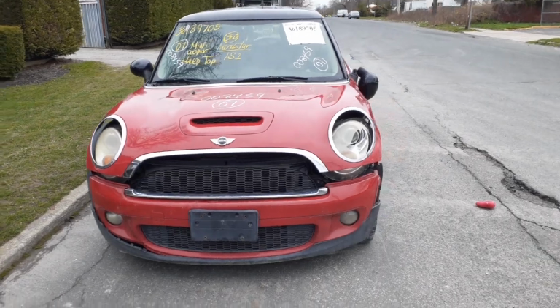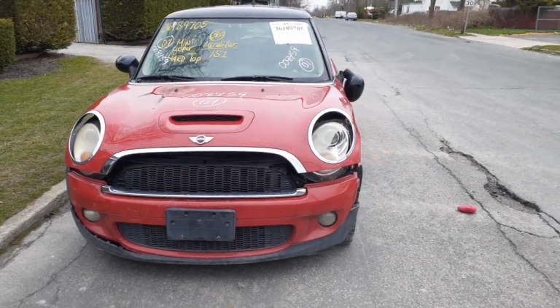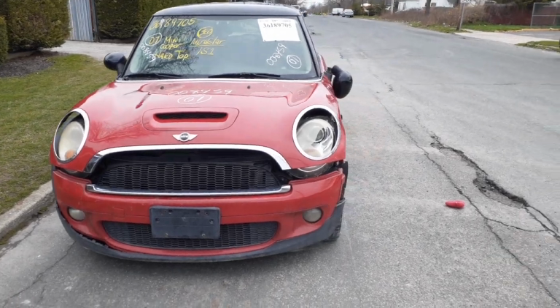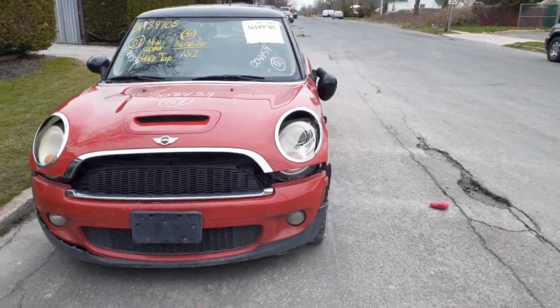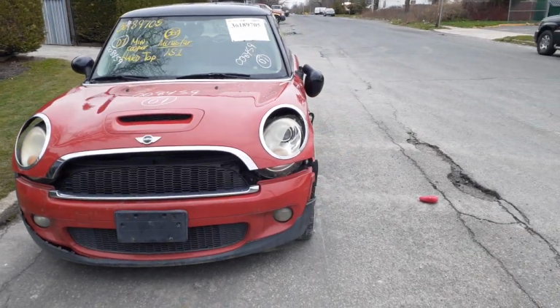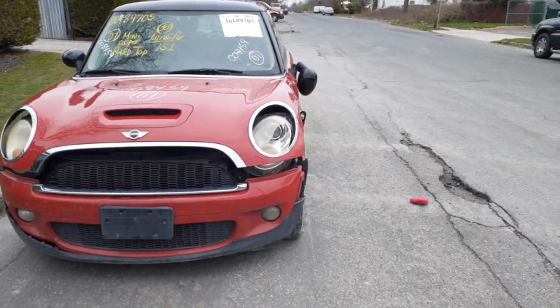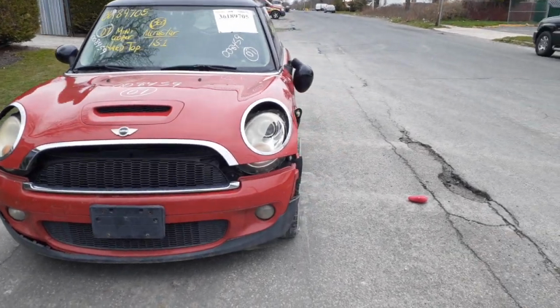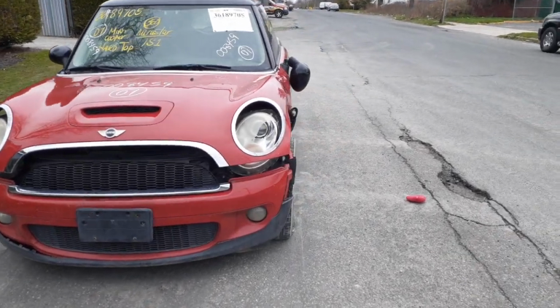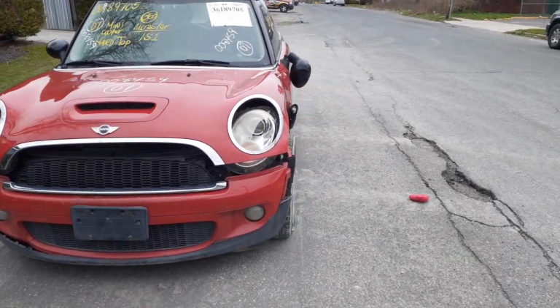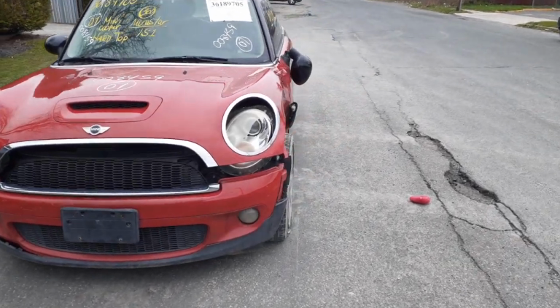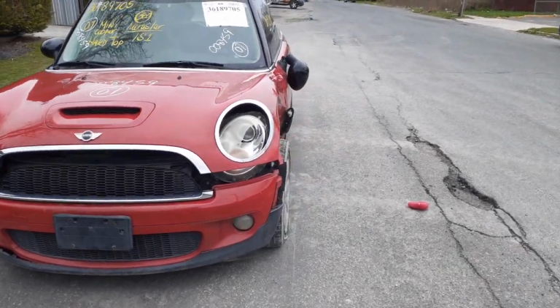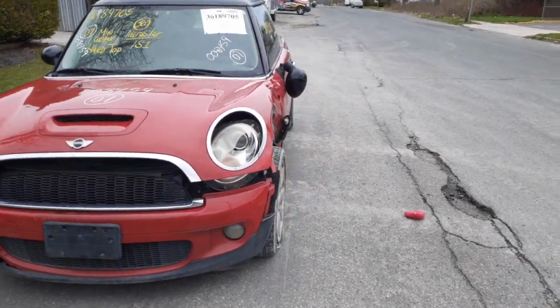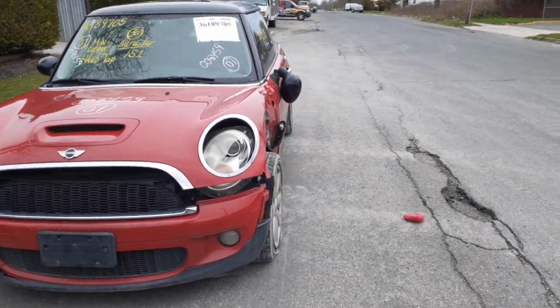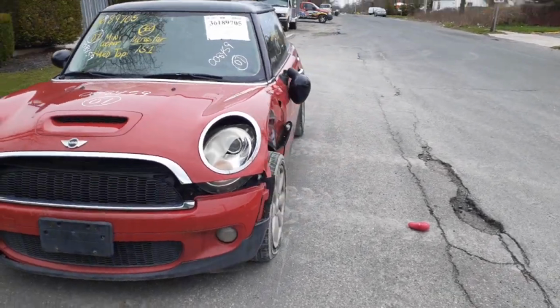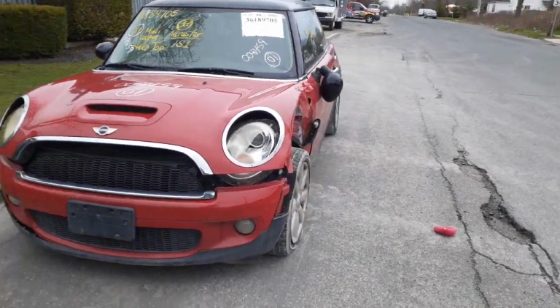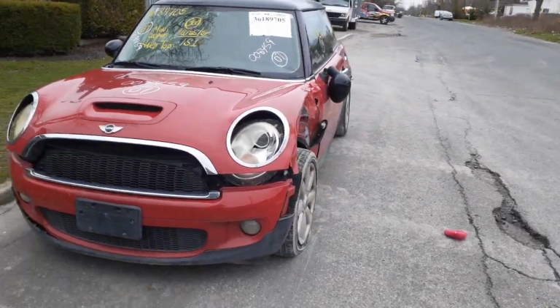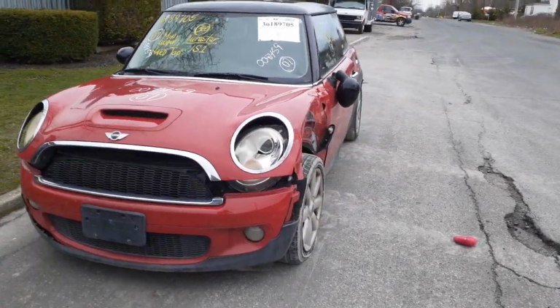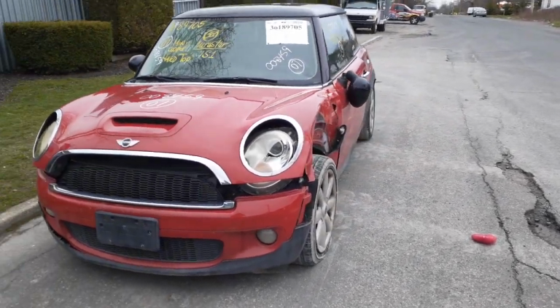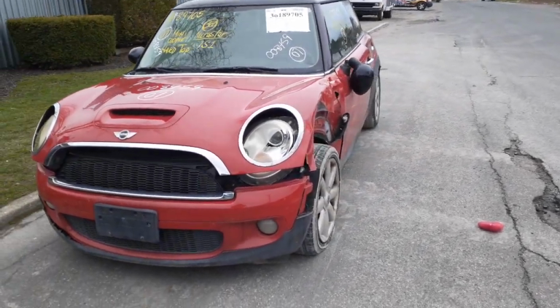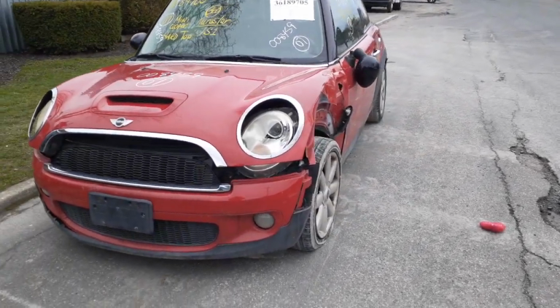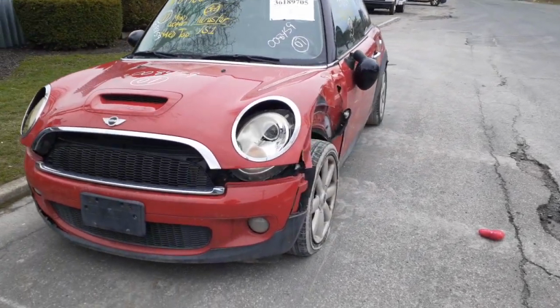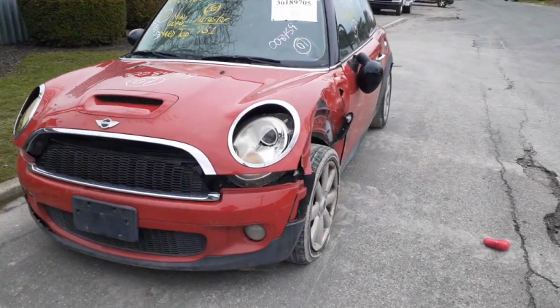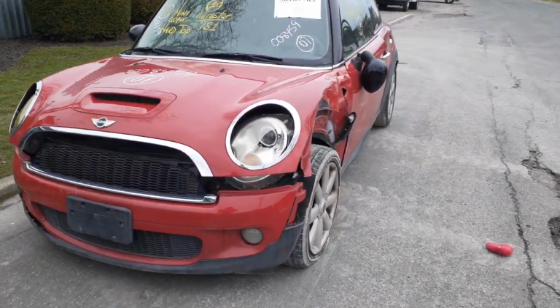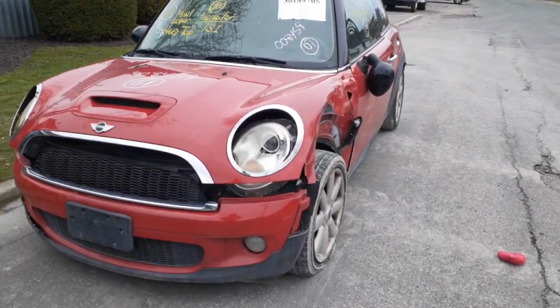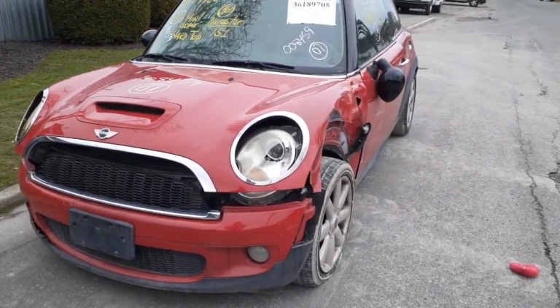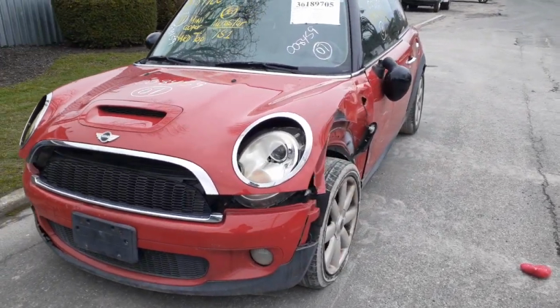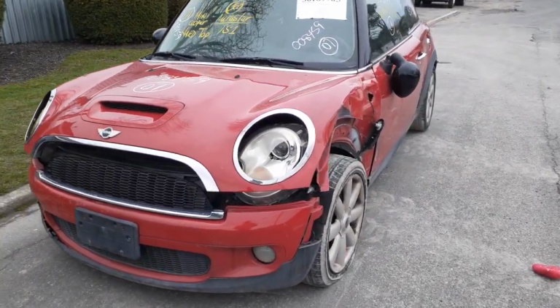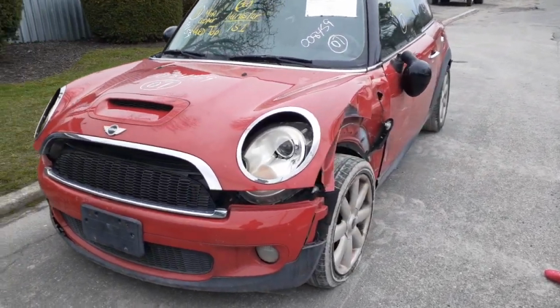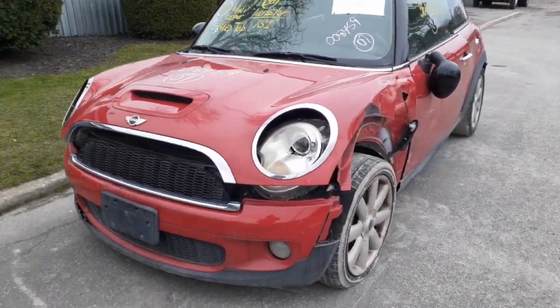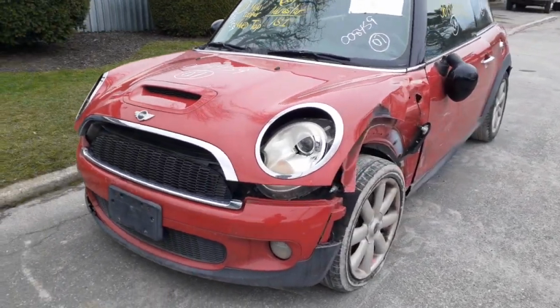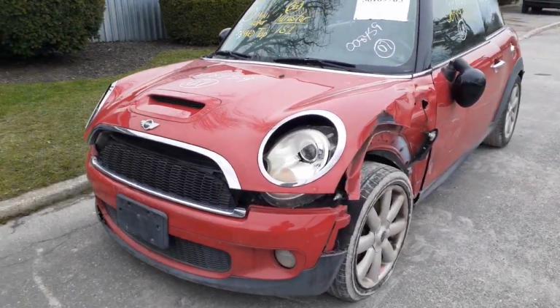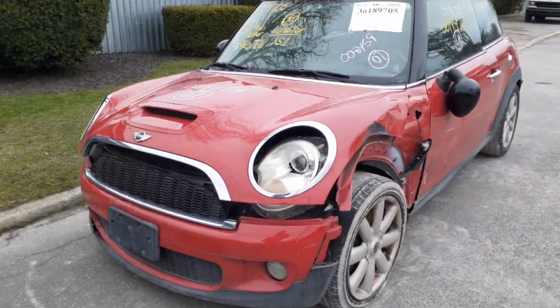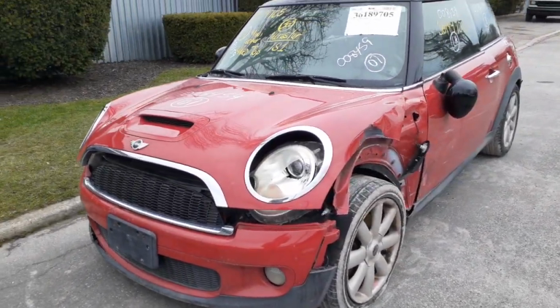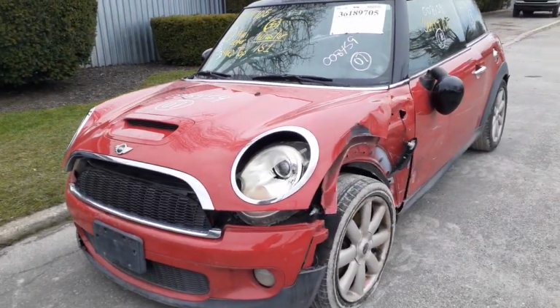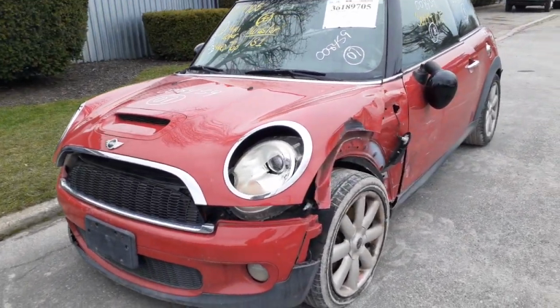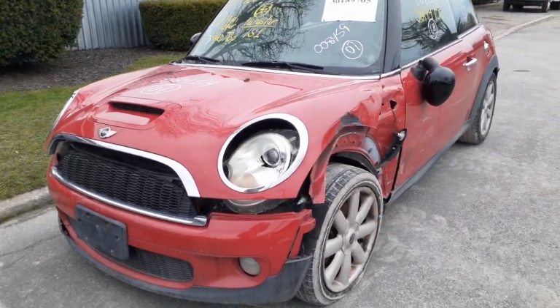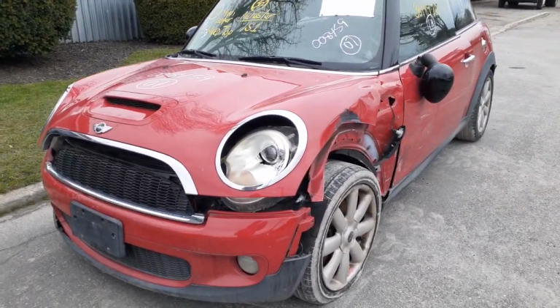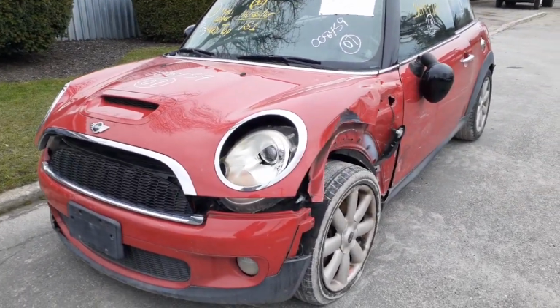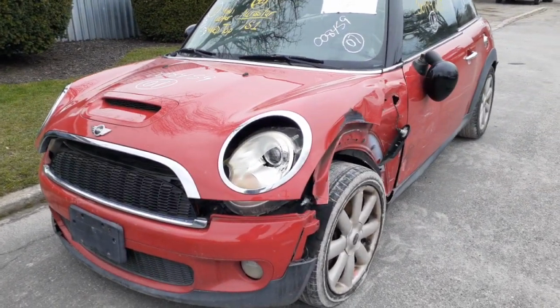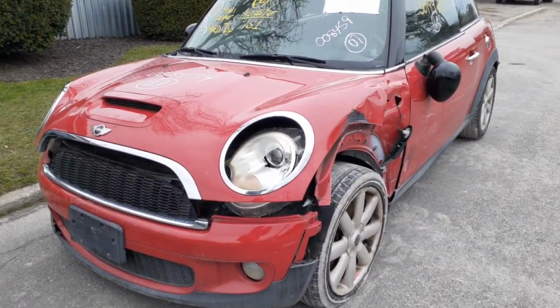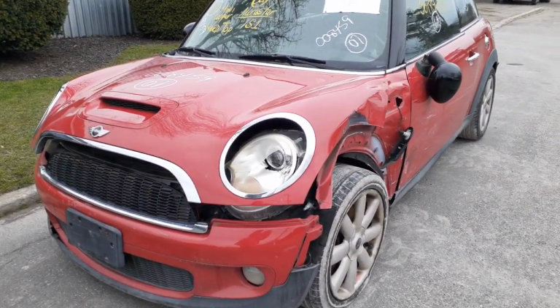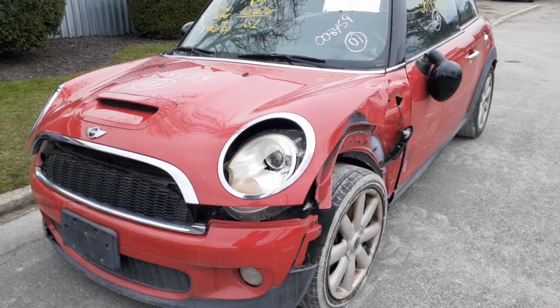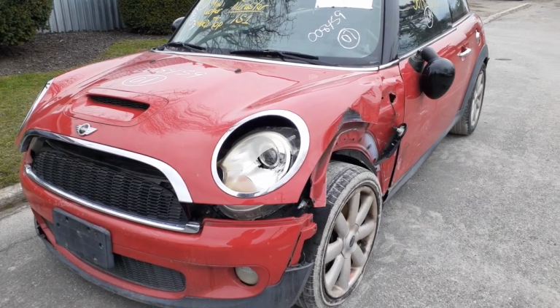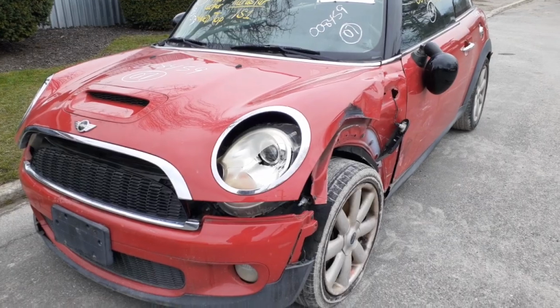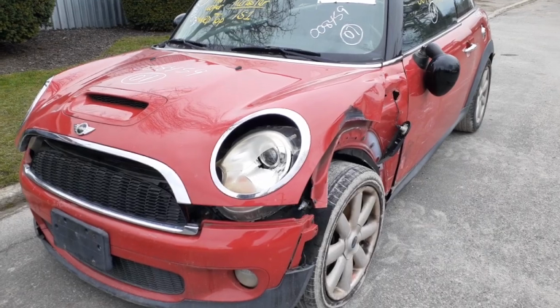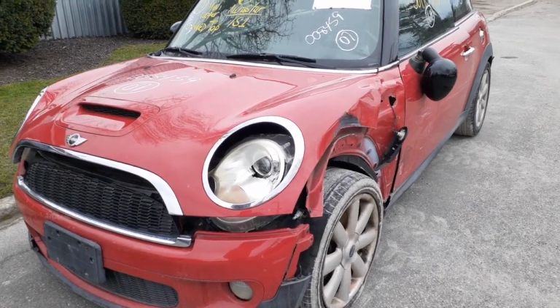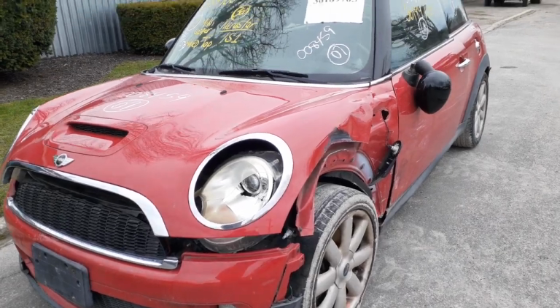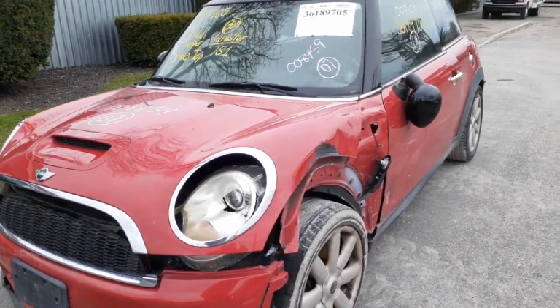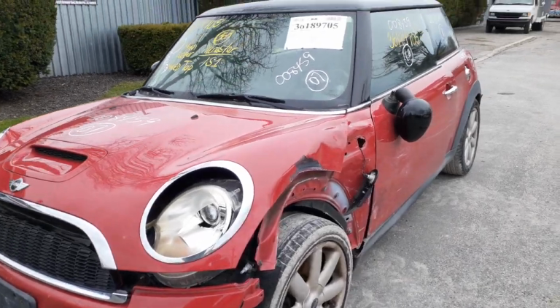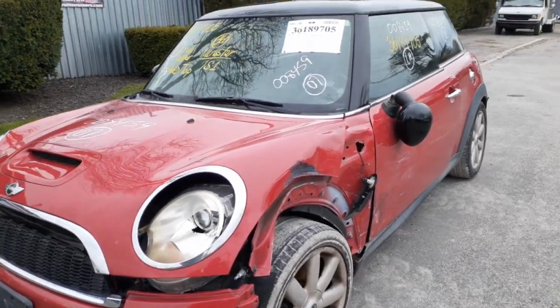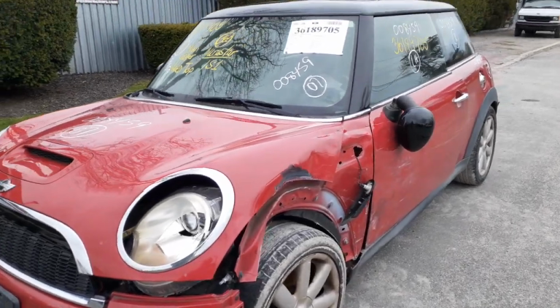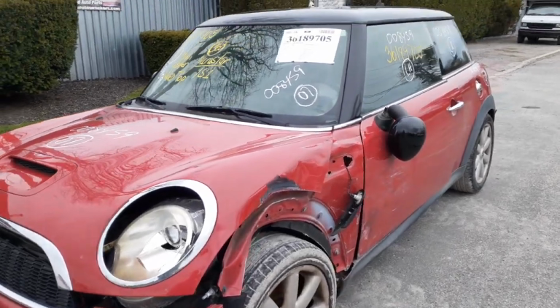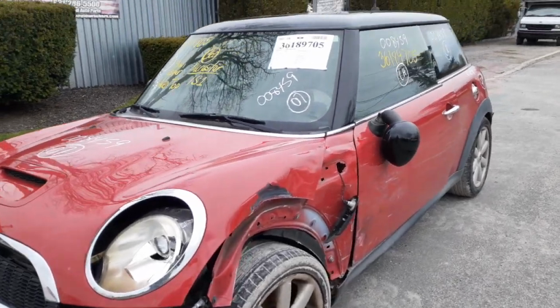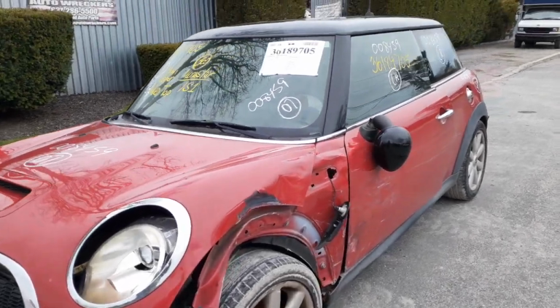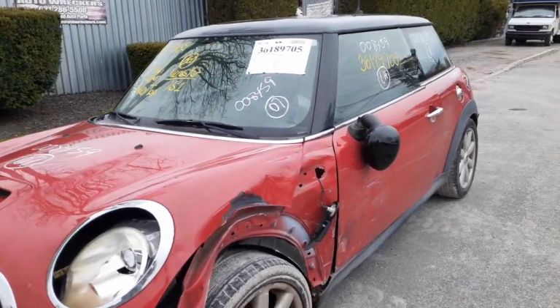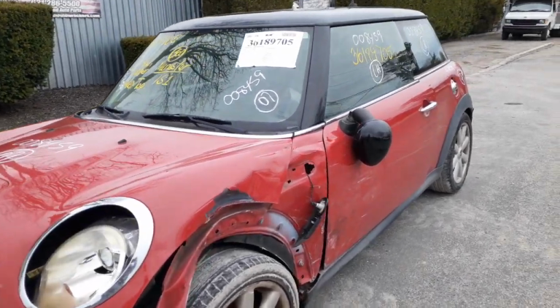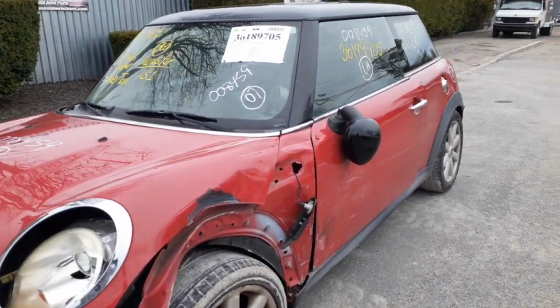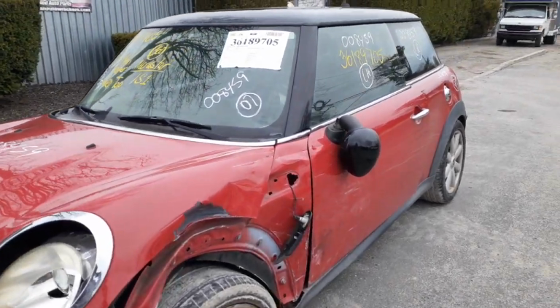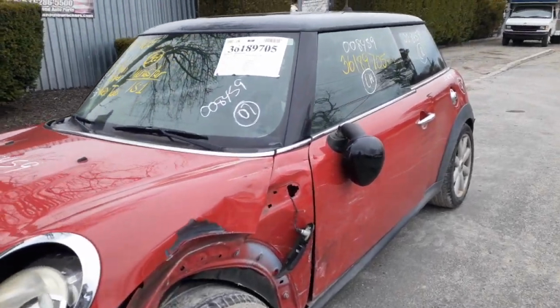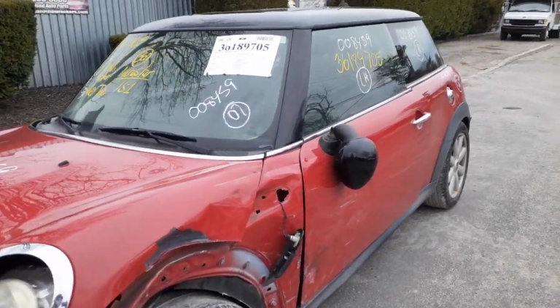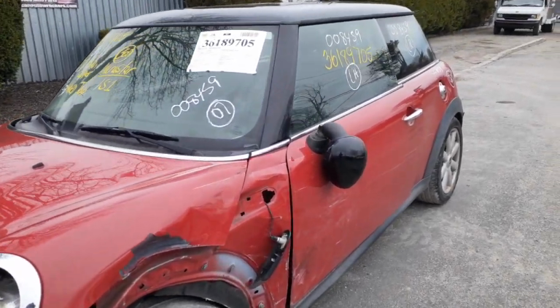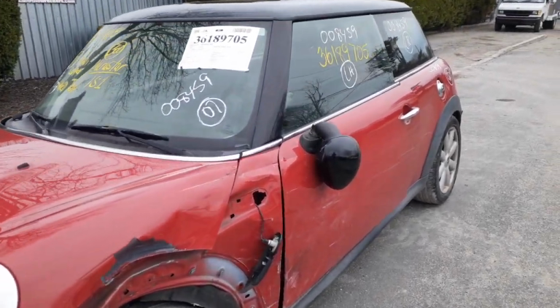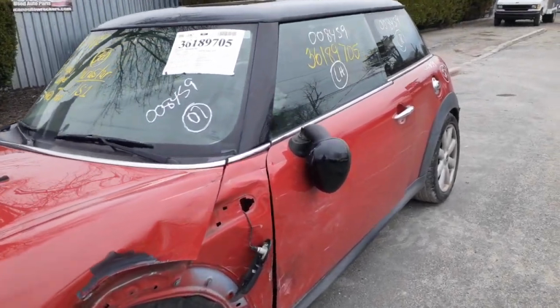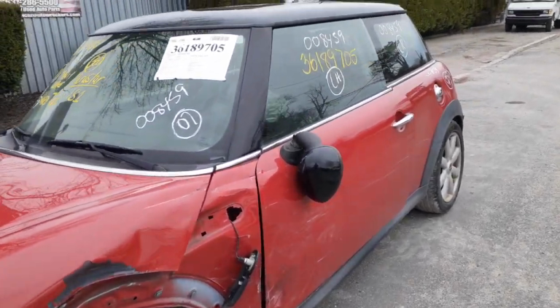The thing was hit on the left side, as you can see. It took out the headlight, the hood is dented, the suspension's a little bent, and the left side door is damaged.